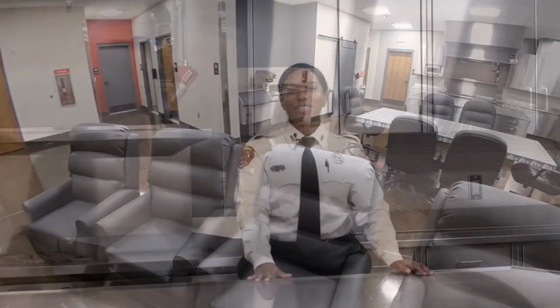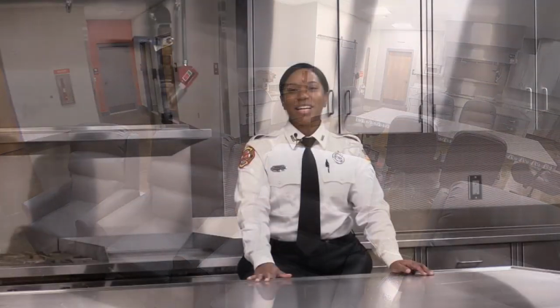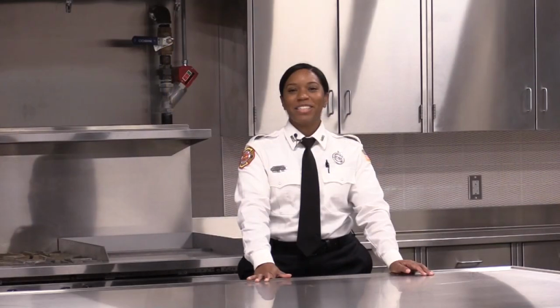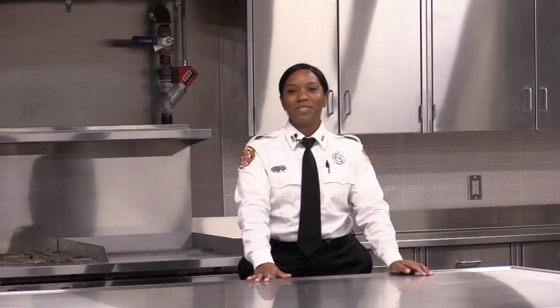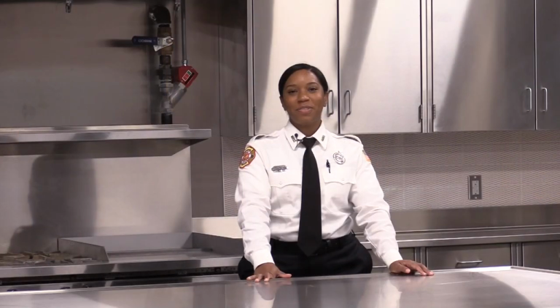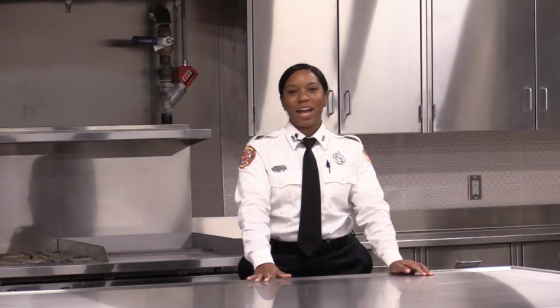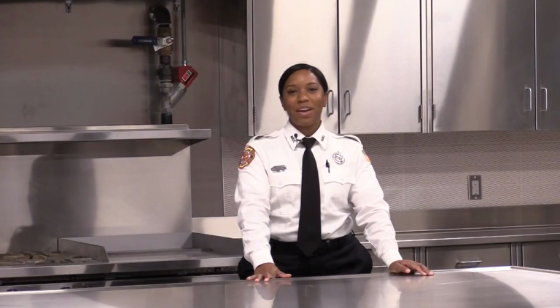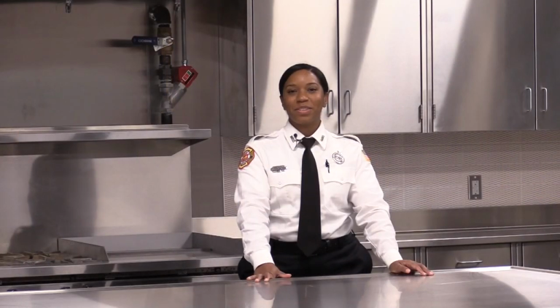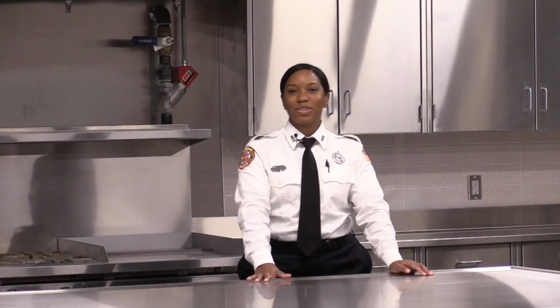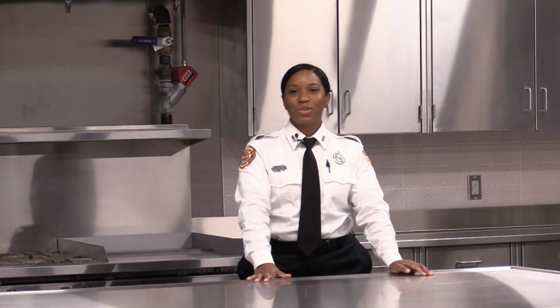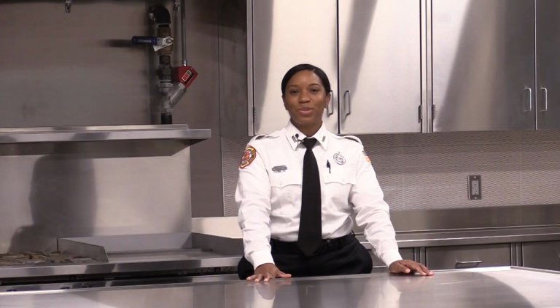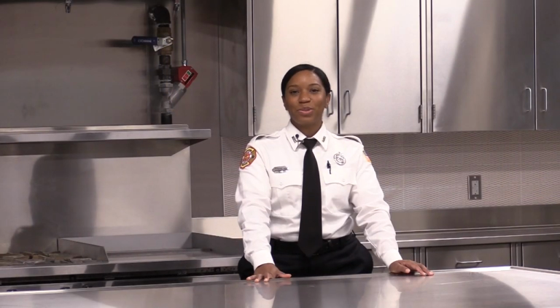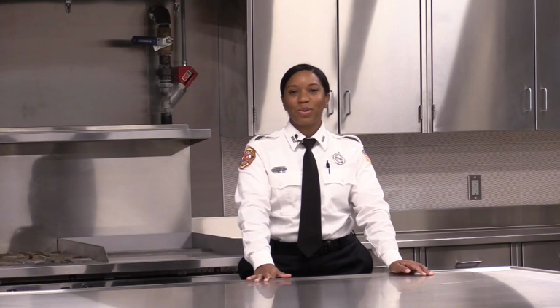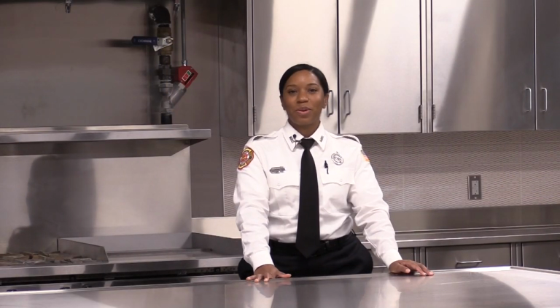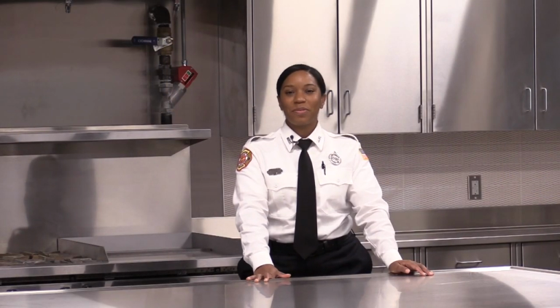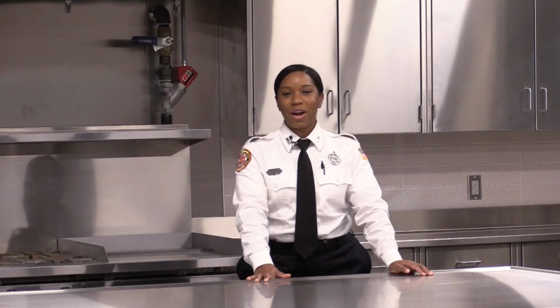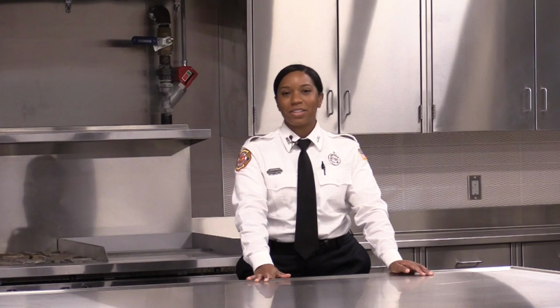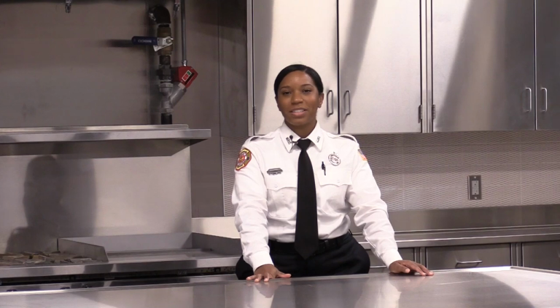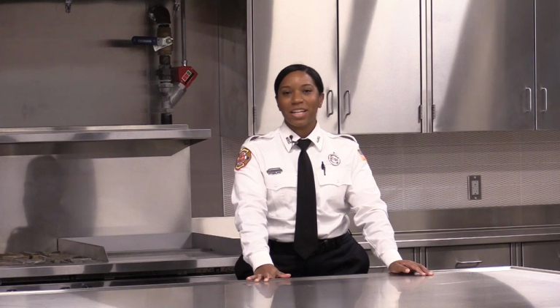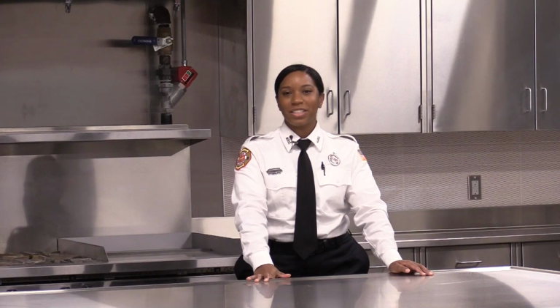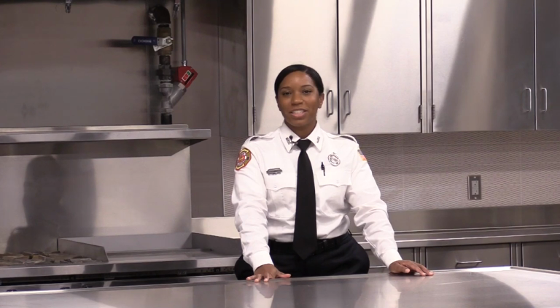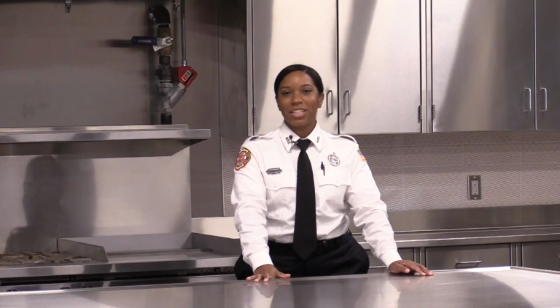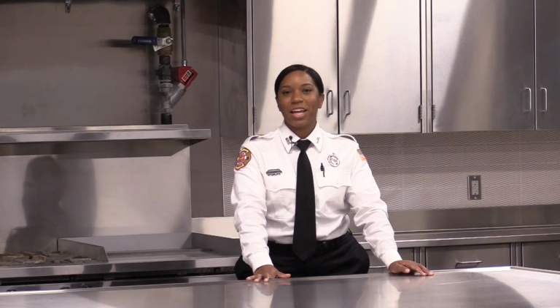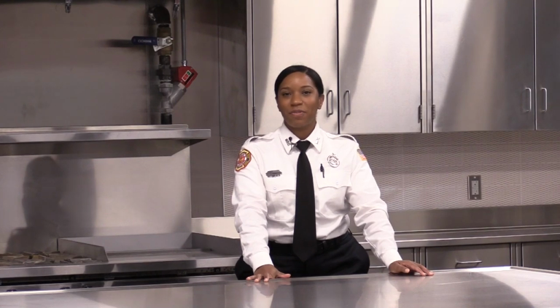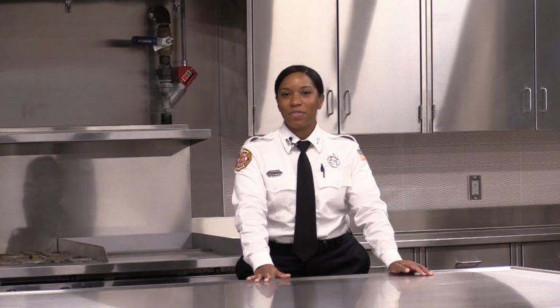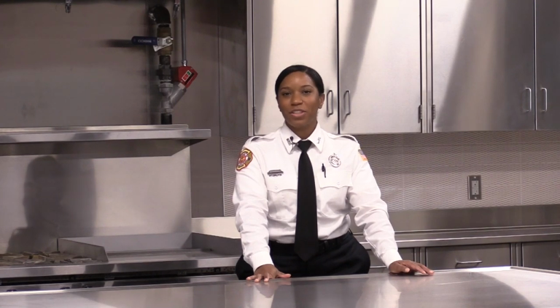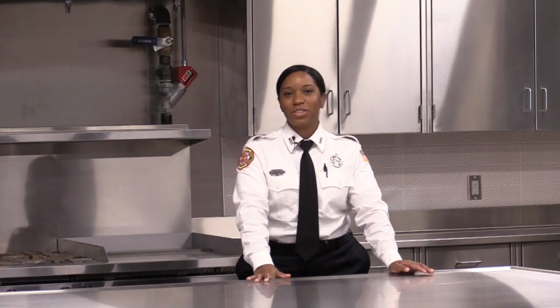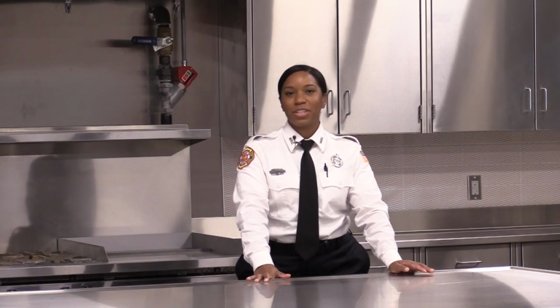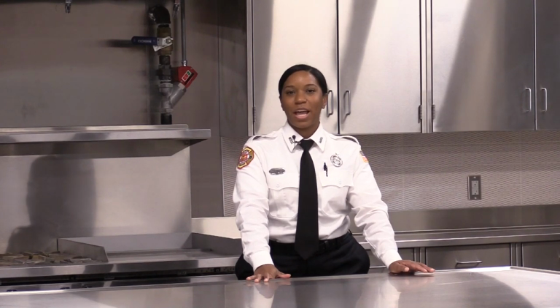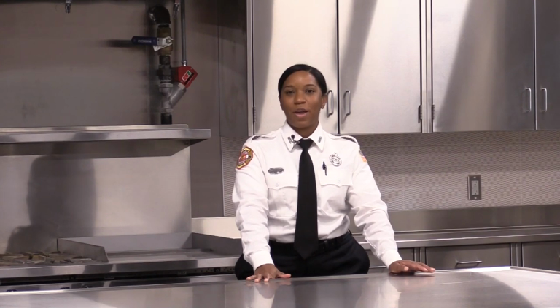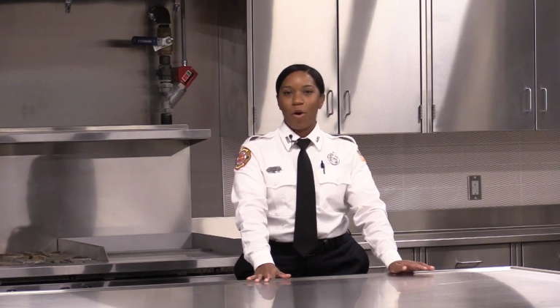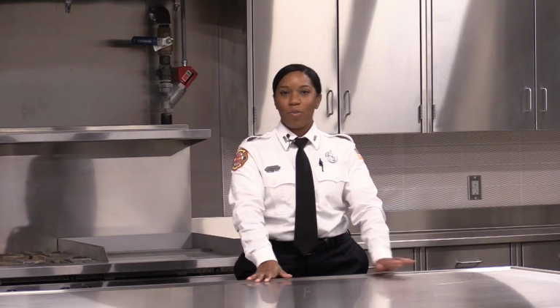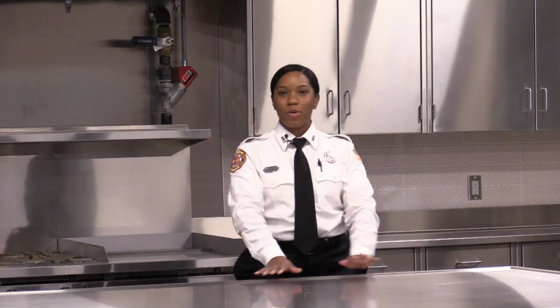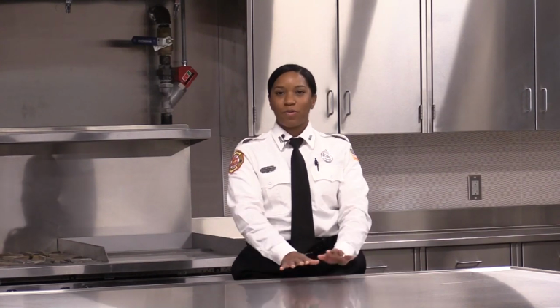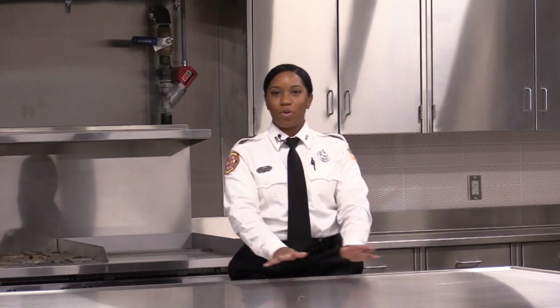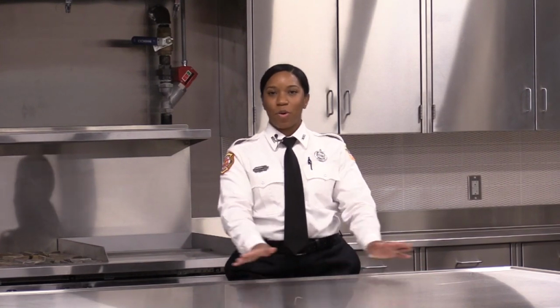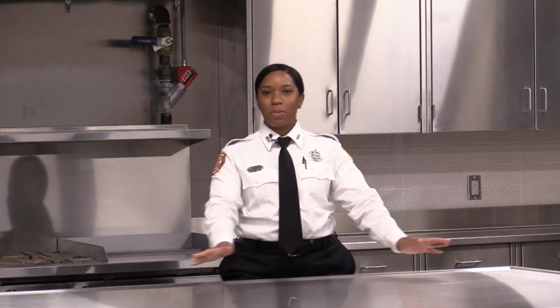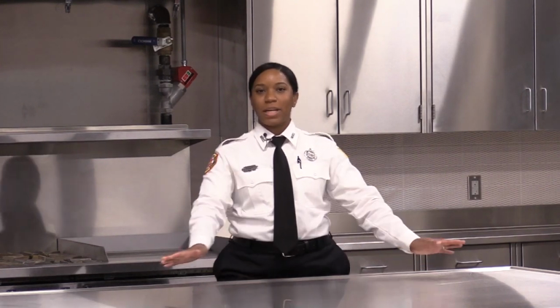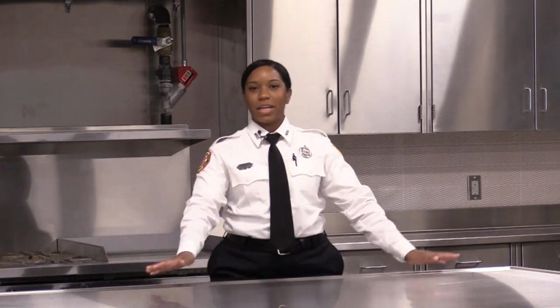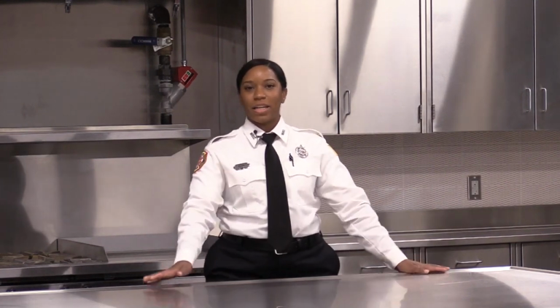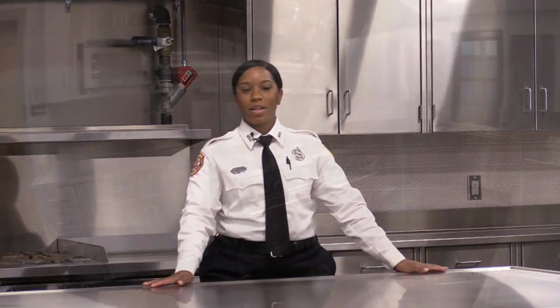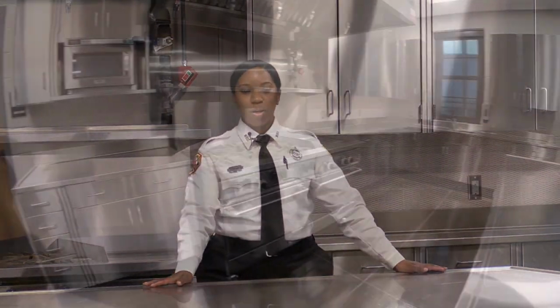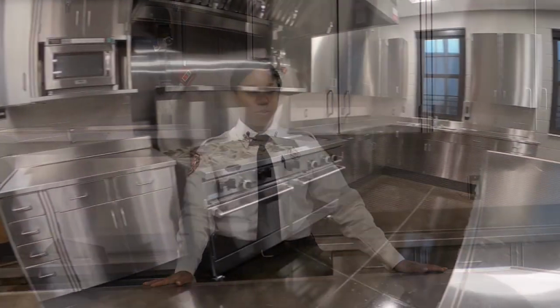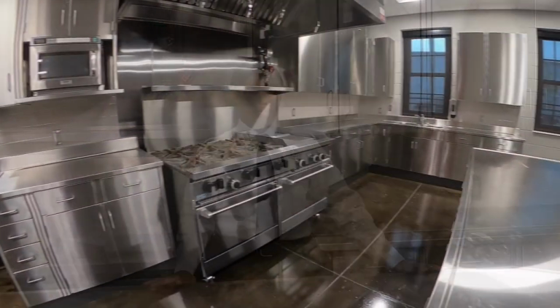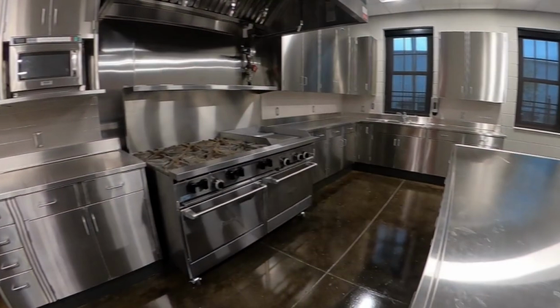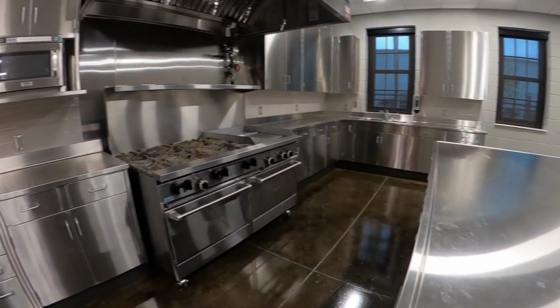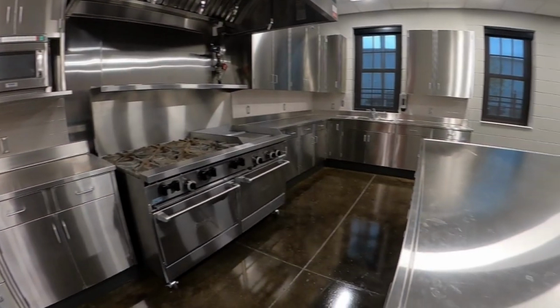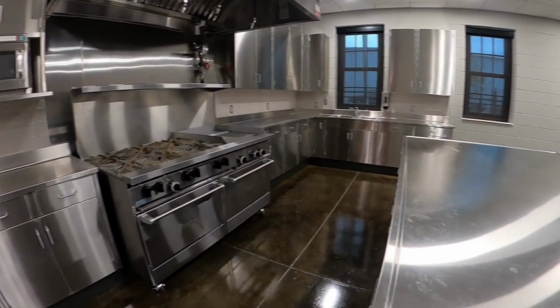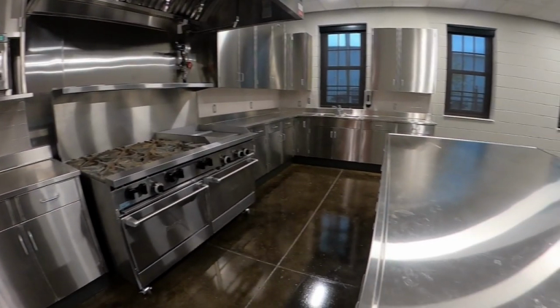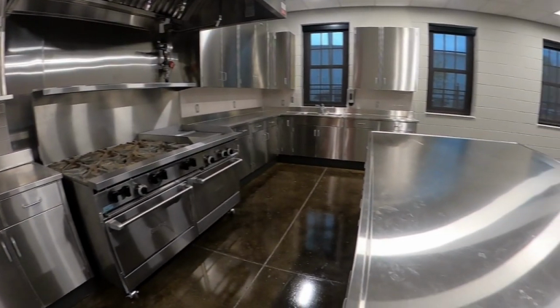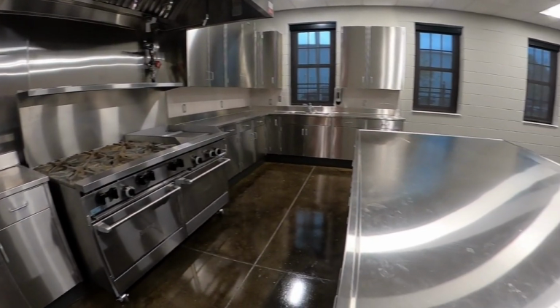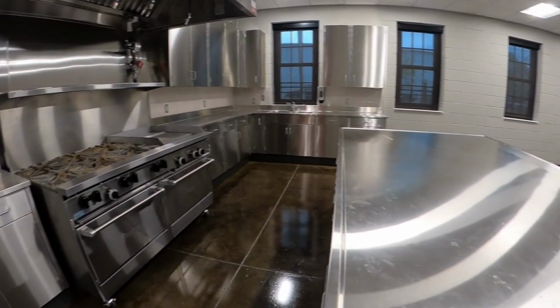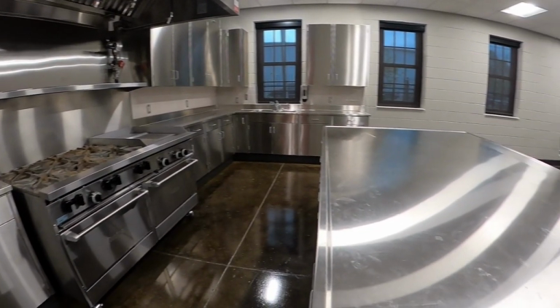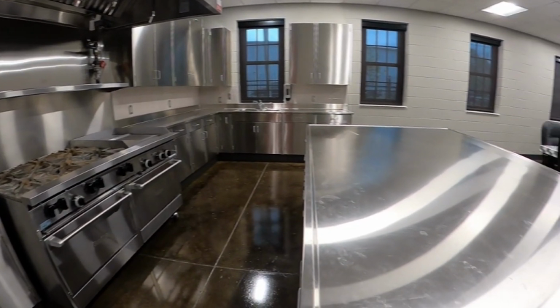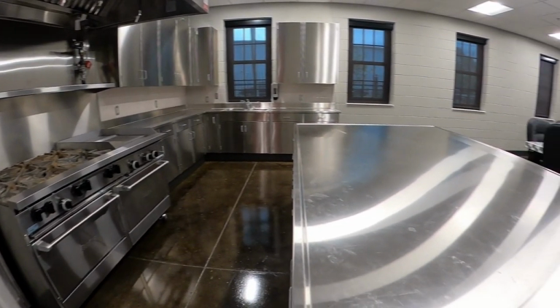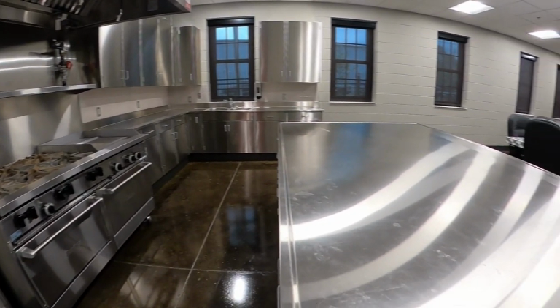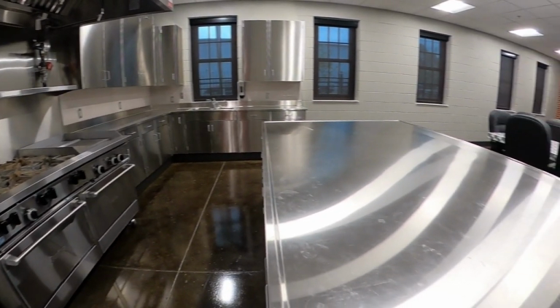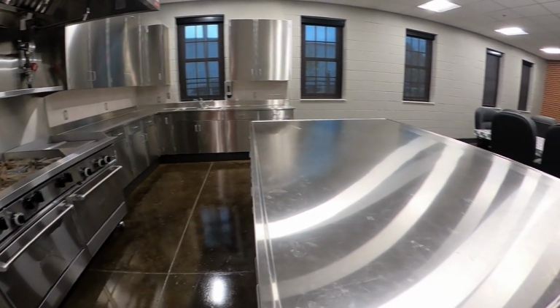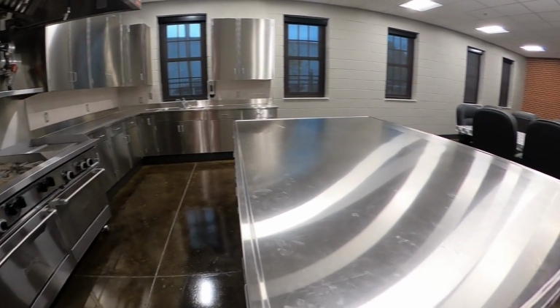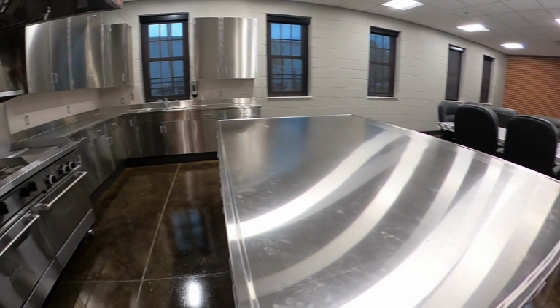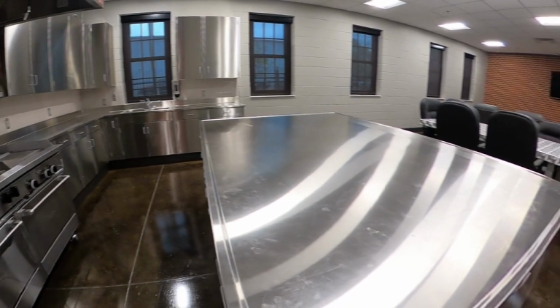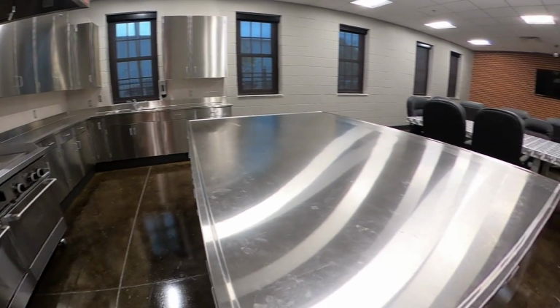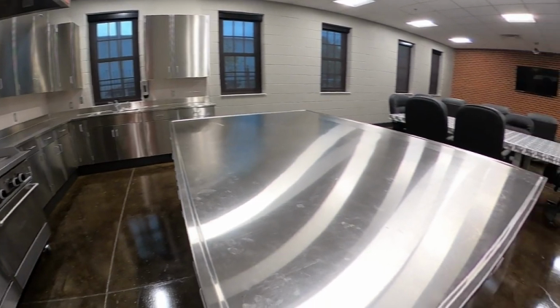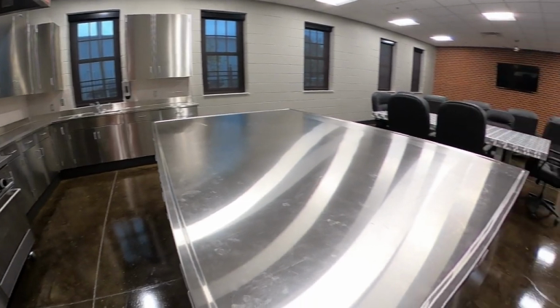Station 5 is a two-story fire station that features an open floor plan, a beautiful large kitchen that leads into the day room.